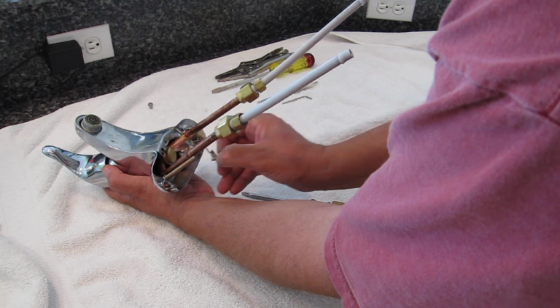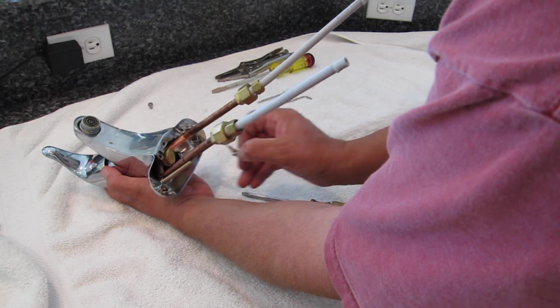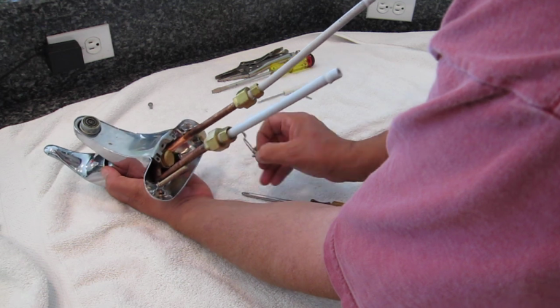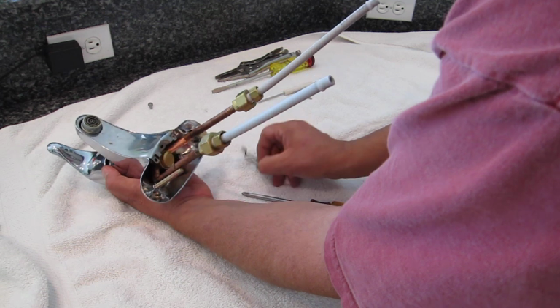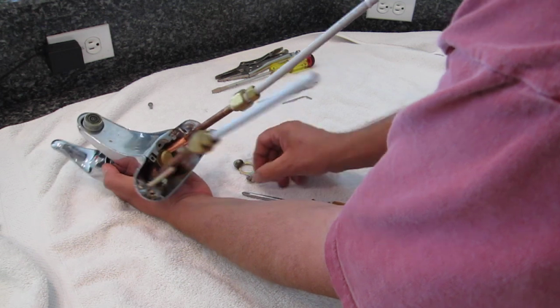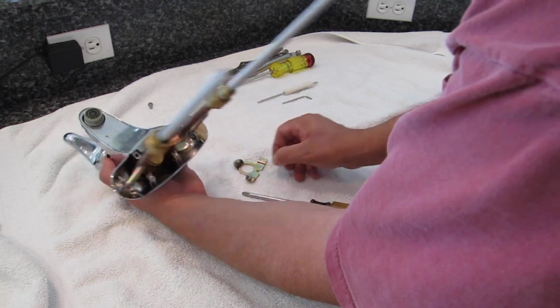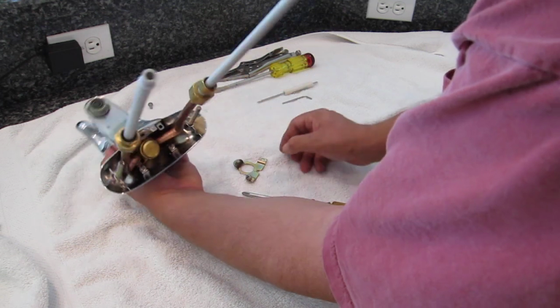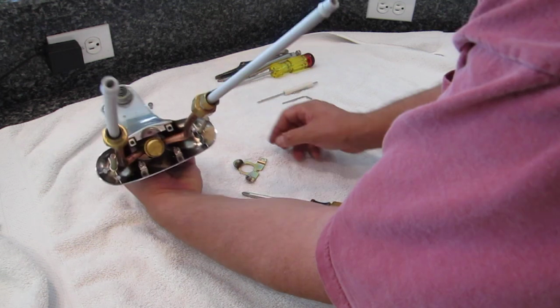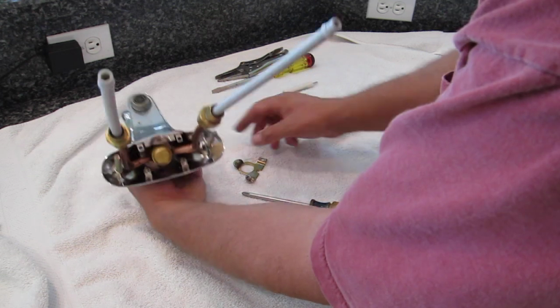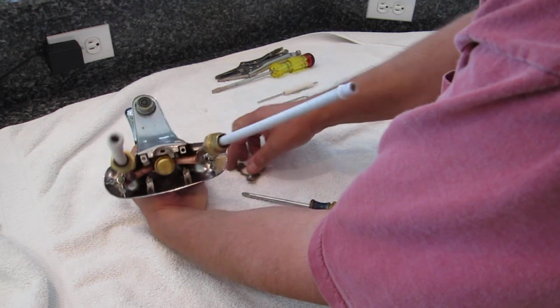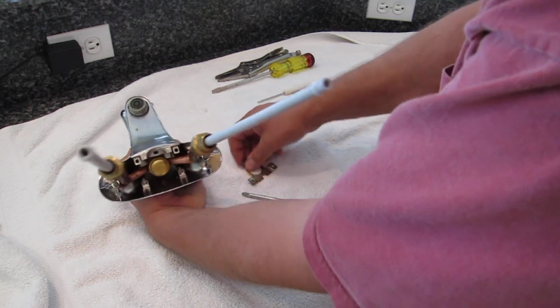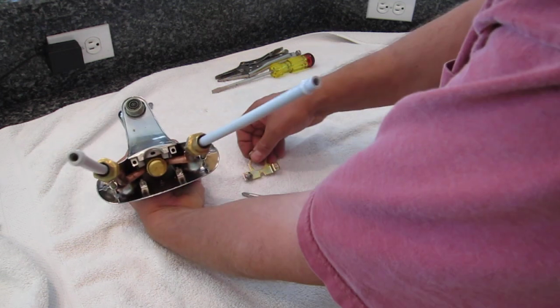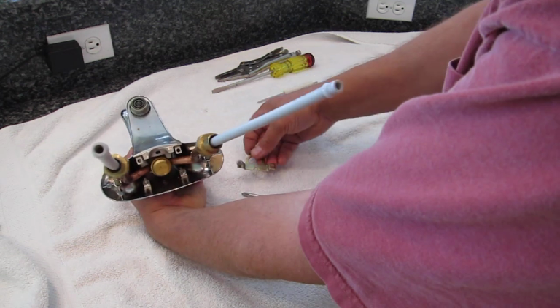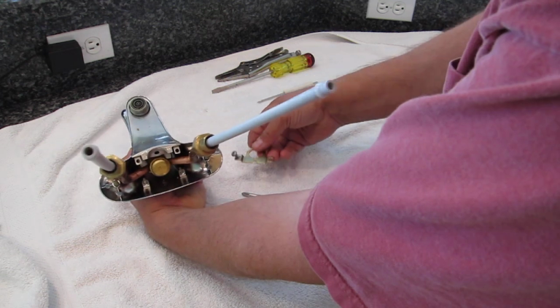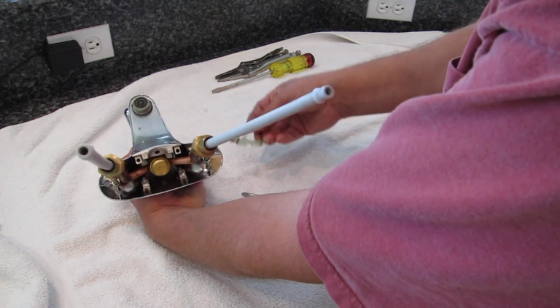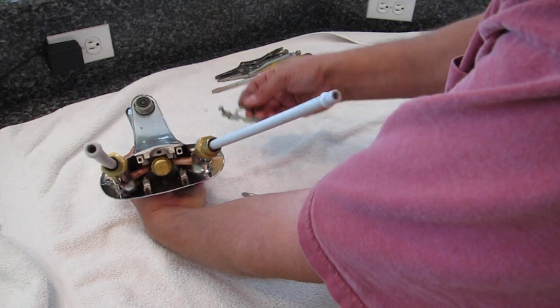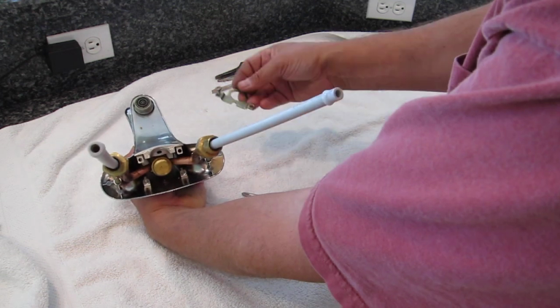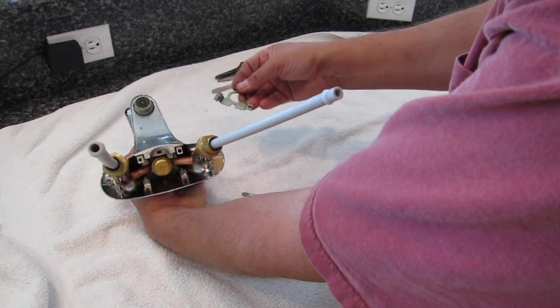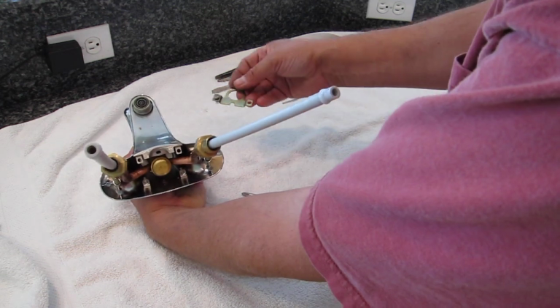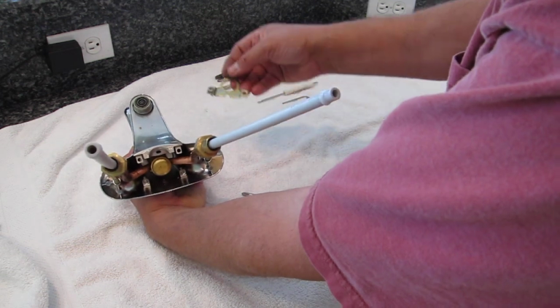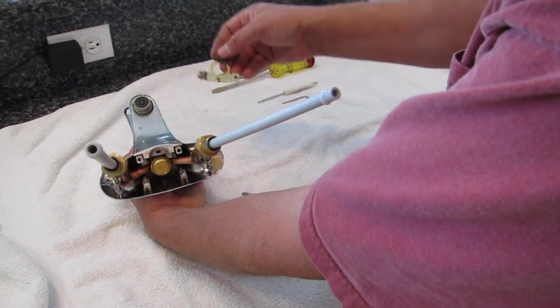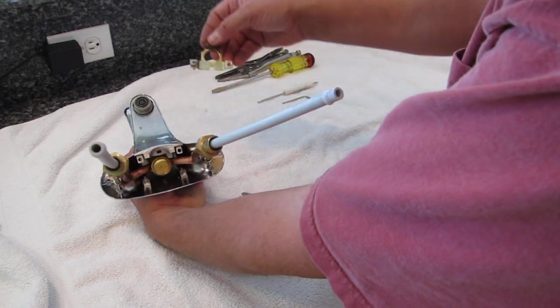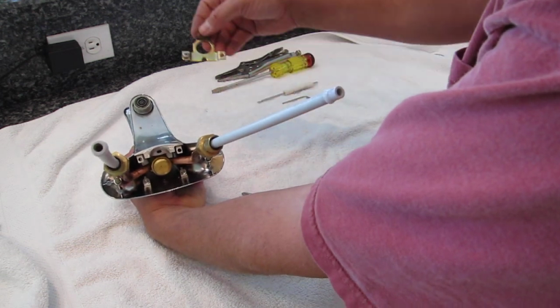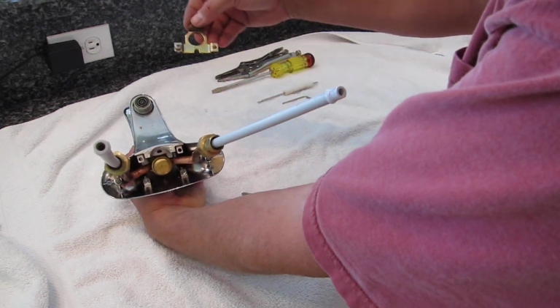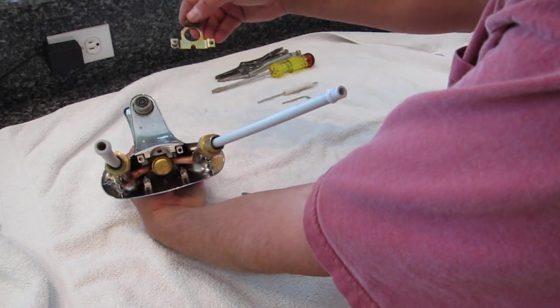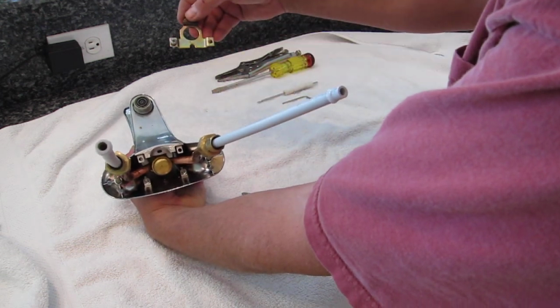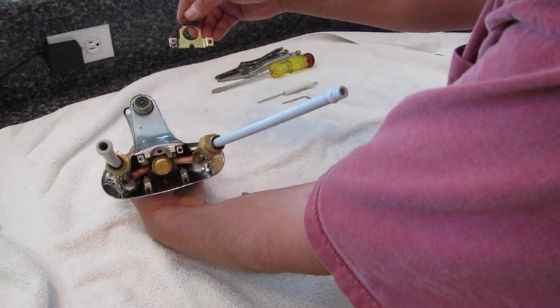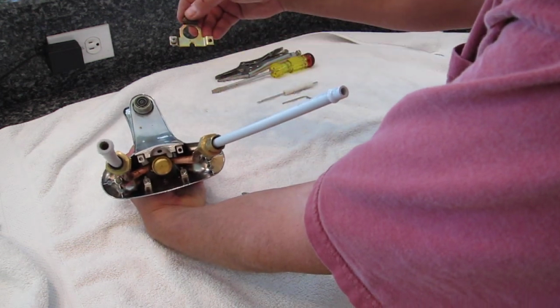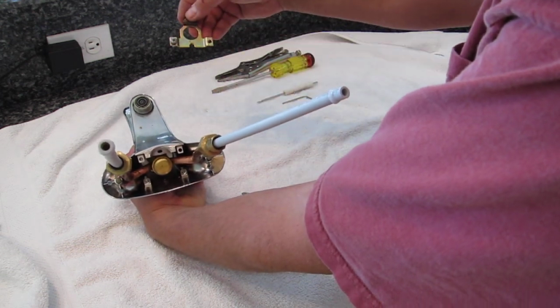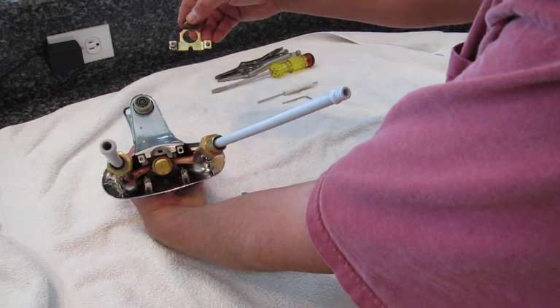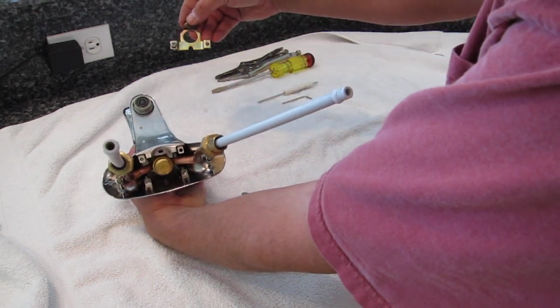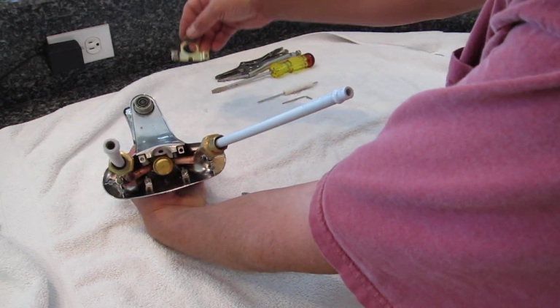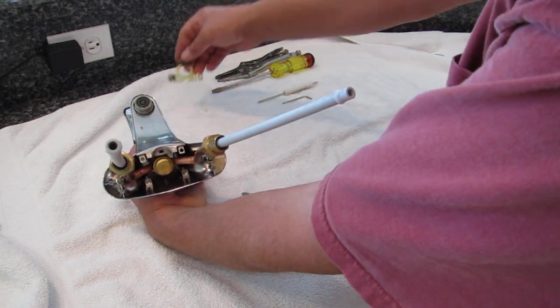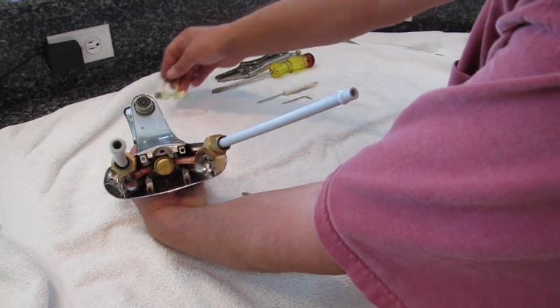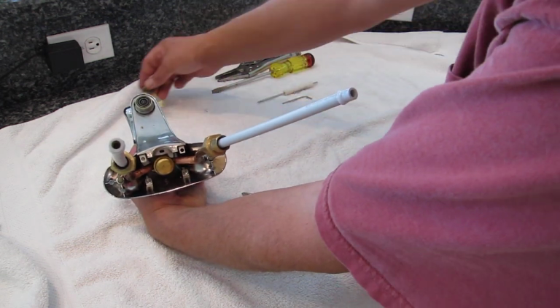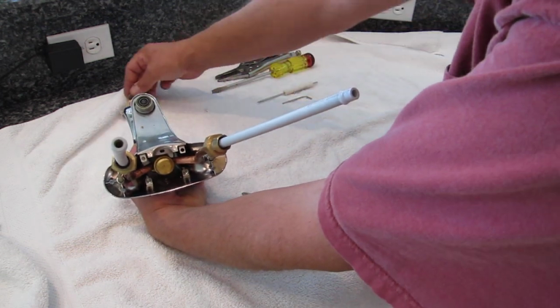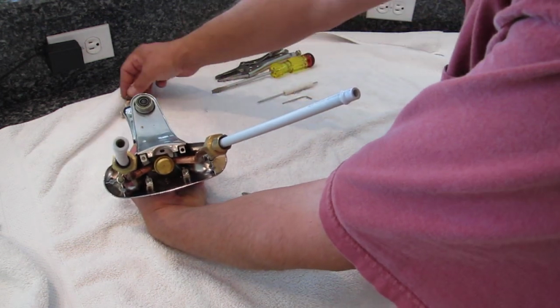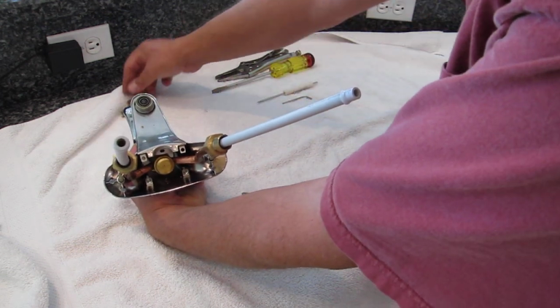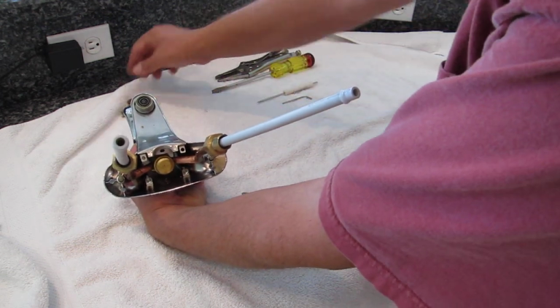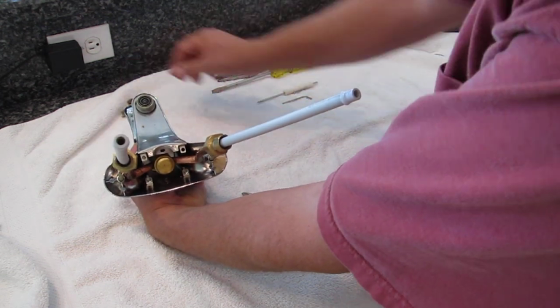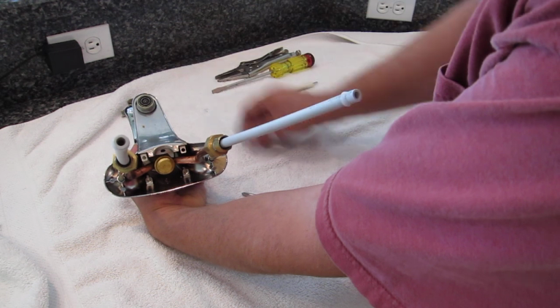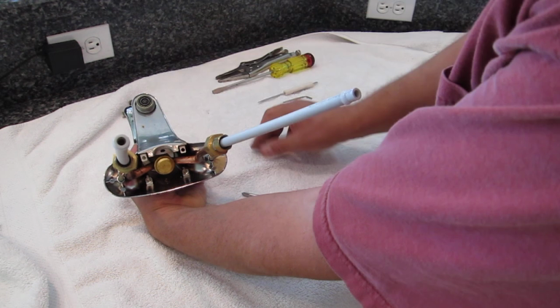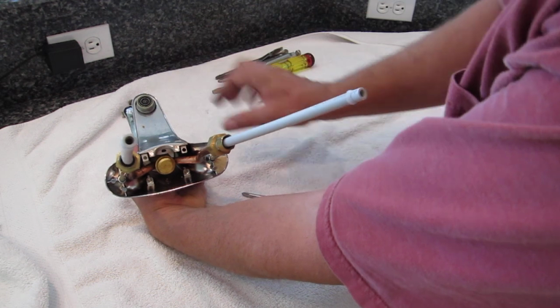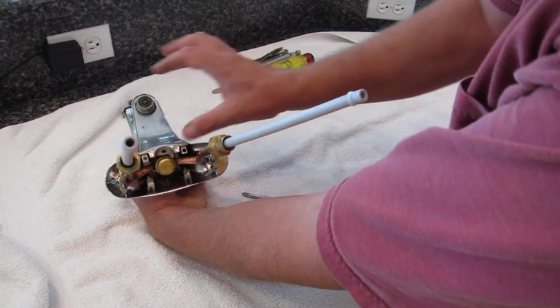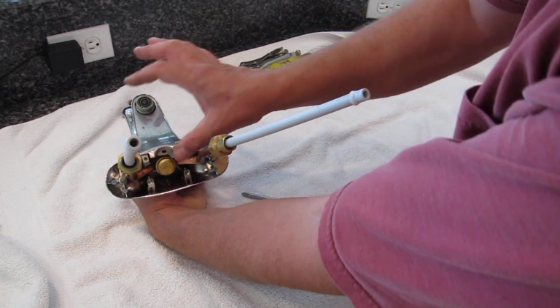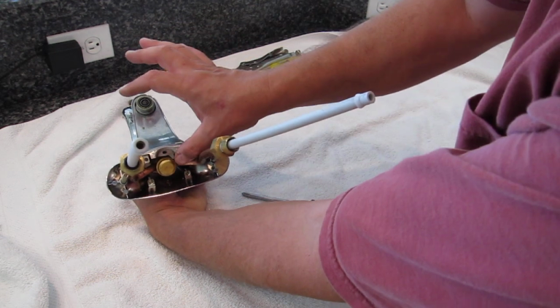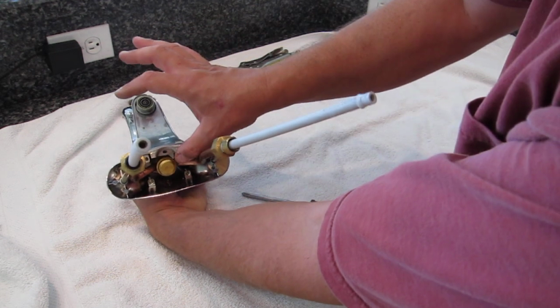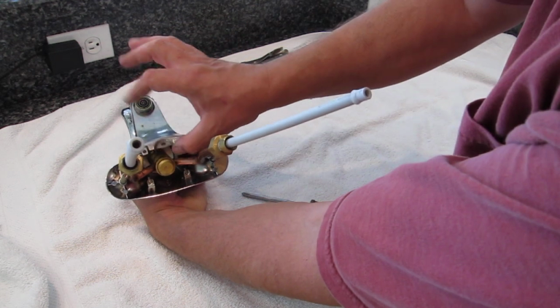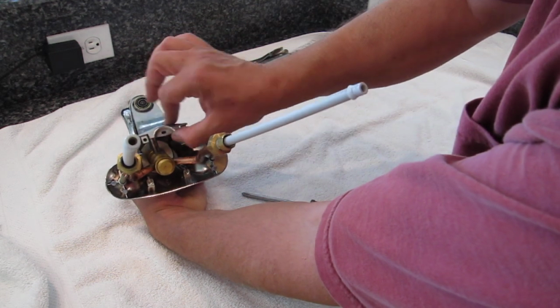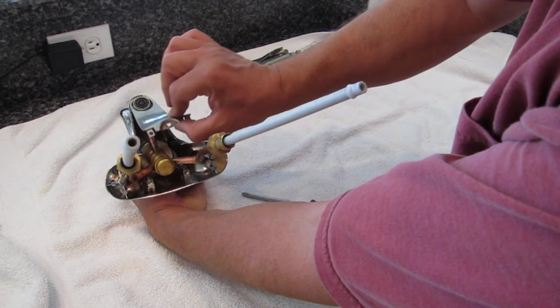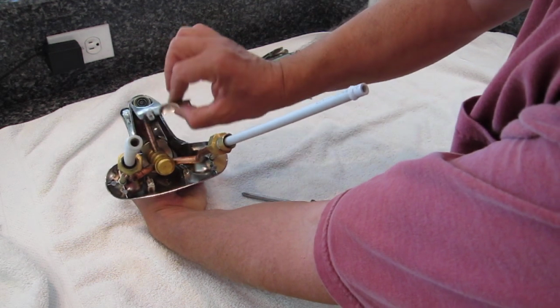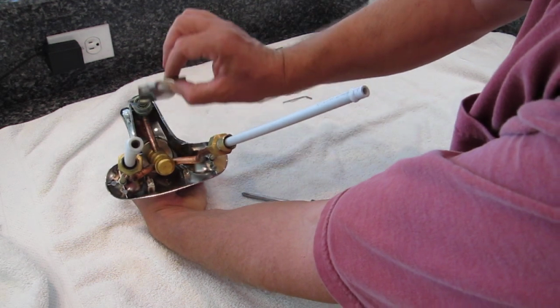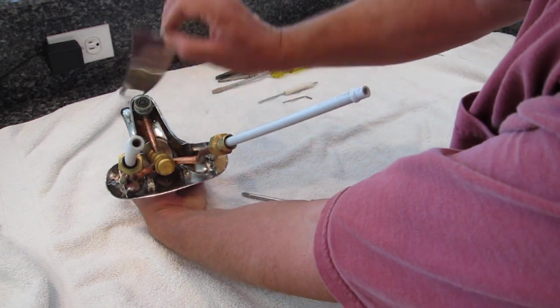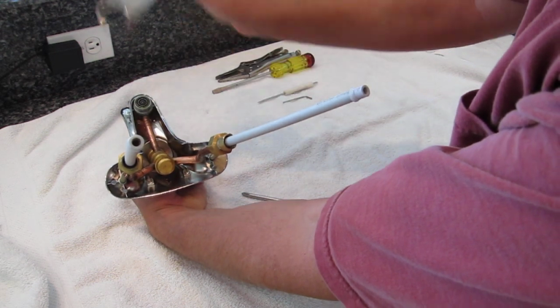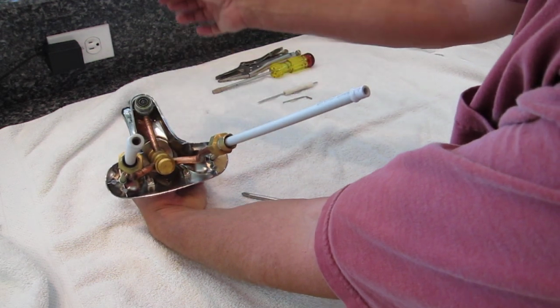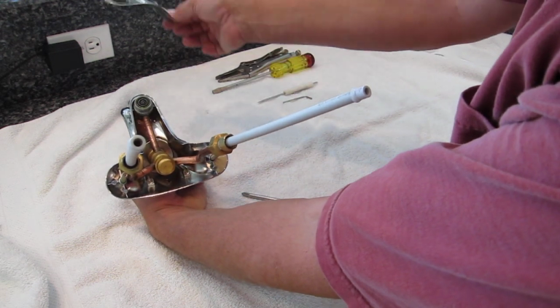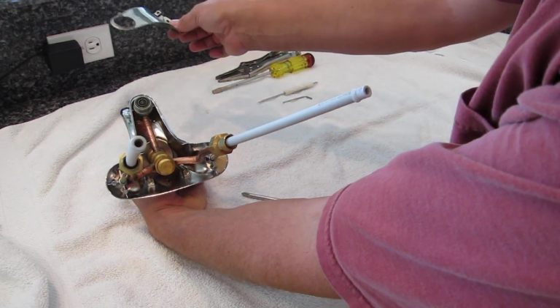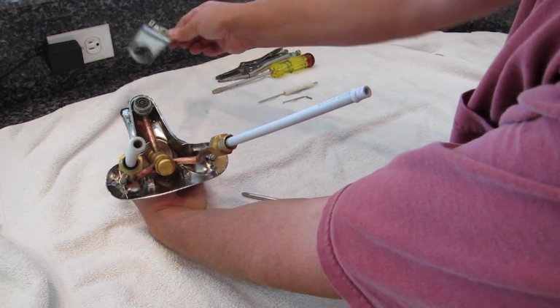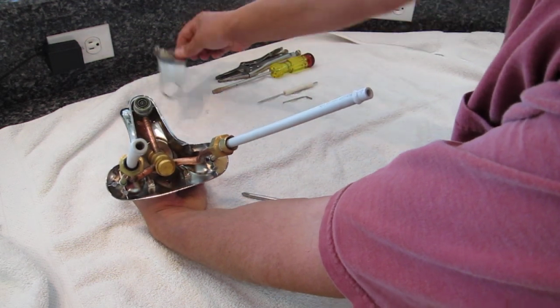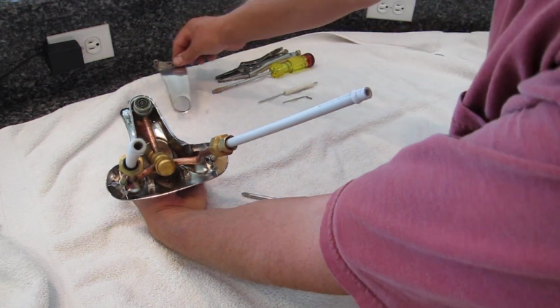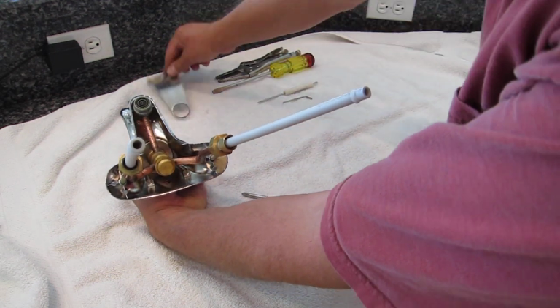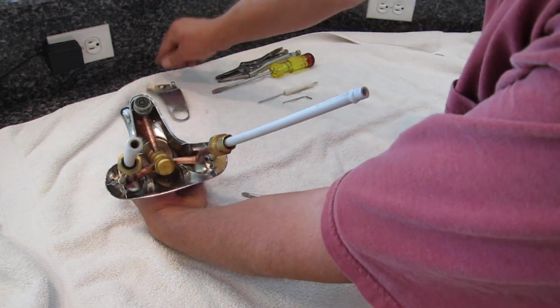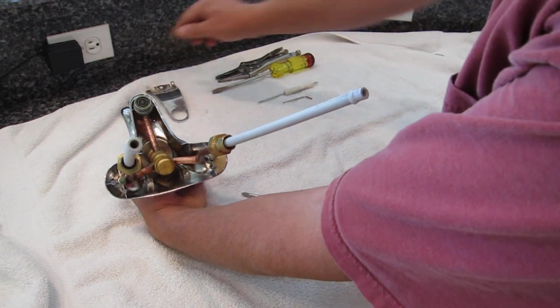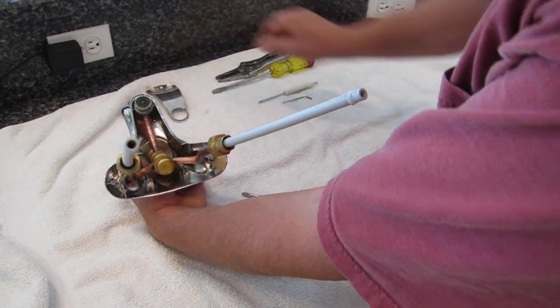Removing those two screws enabled us to take off that piece, and that allows us to lift off the bottom of the faucet.